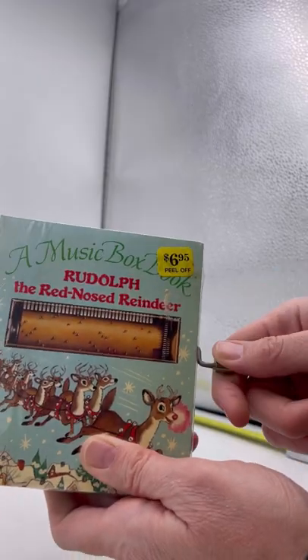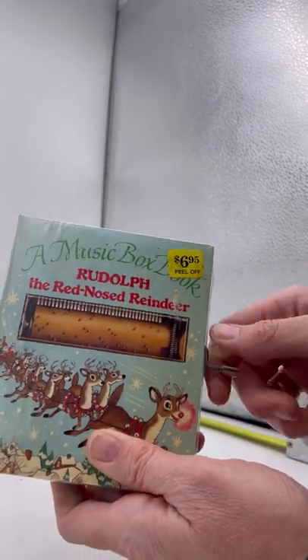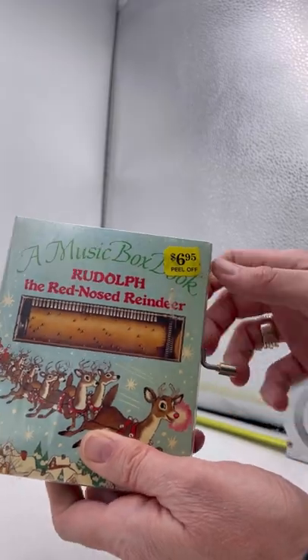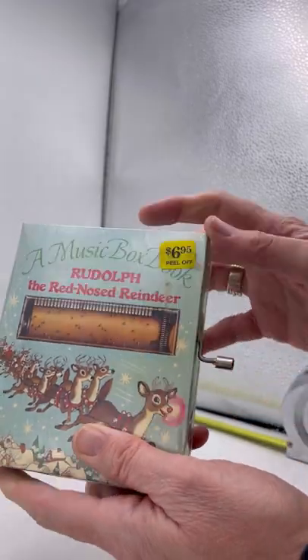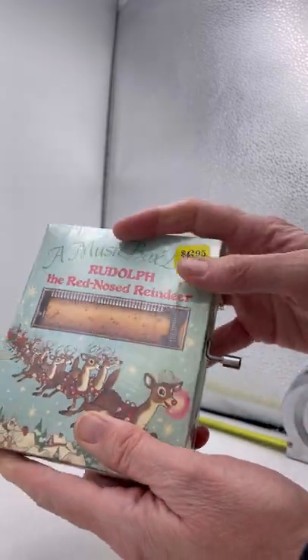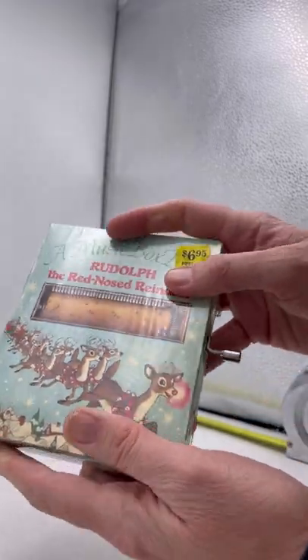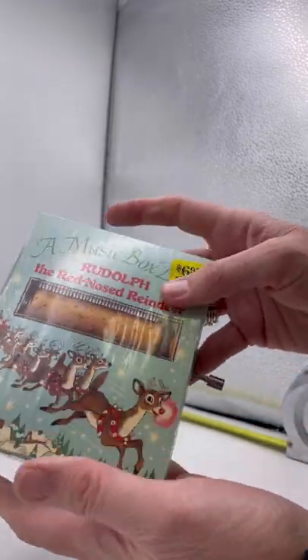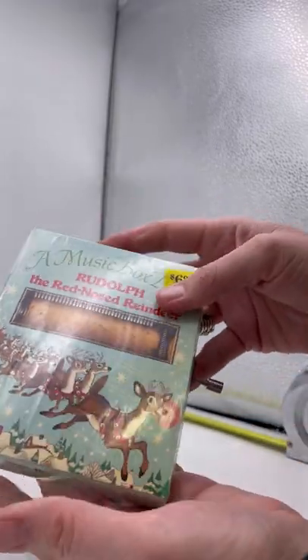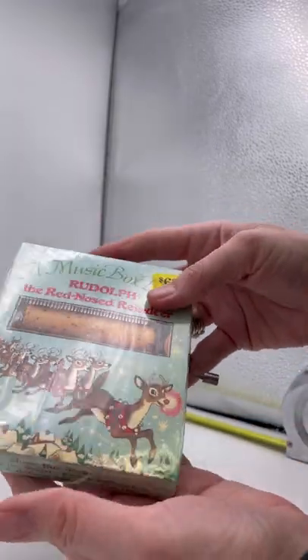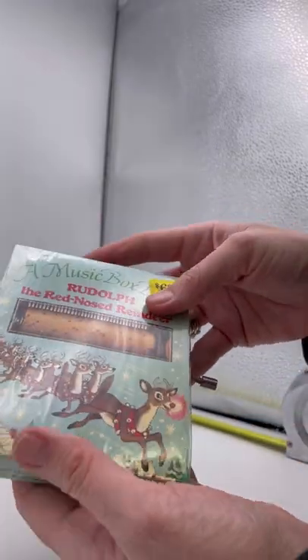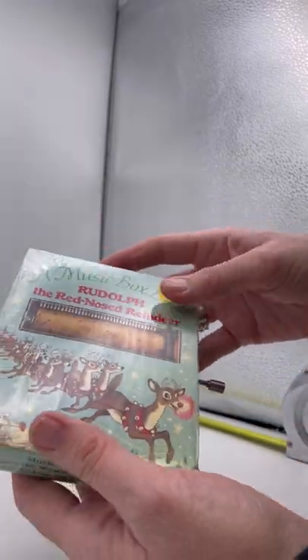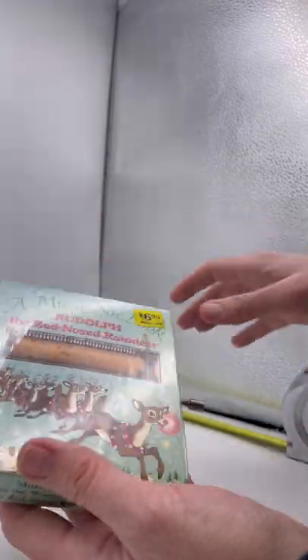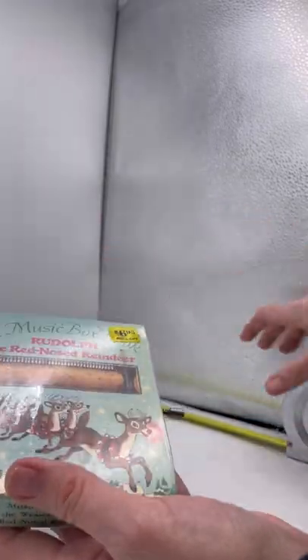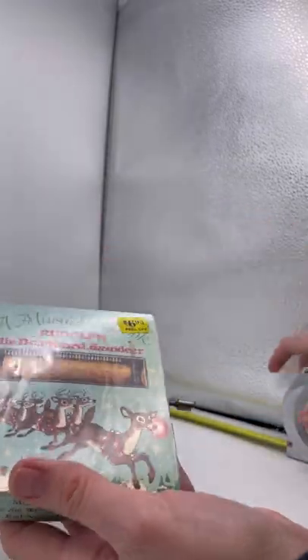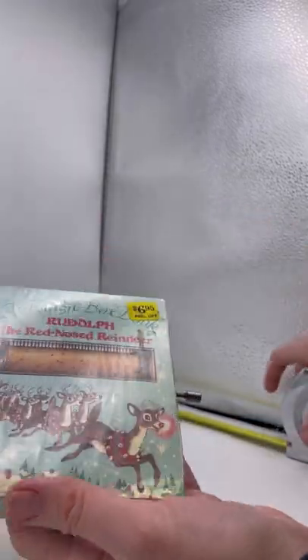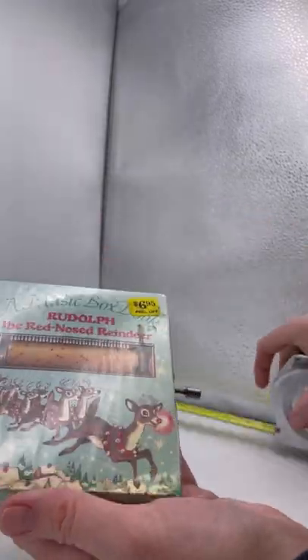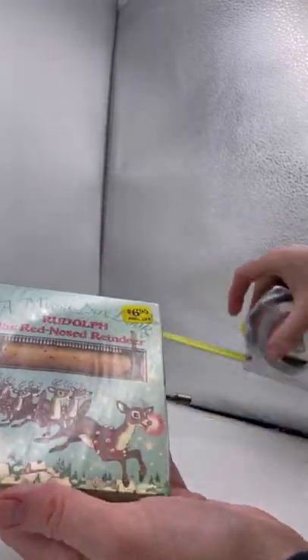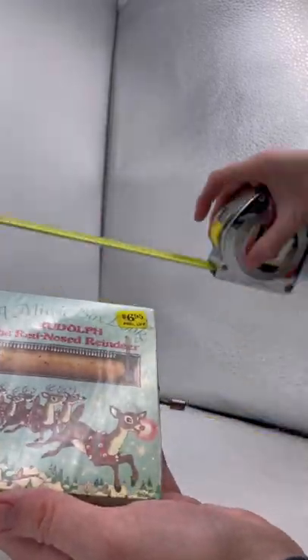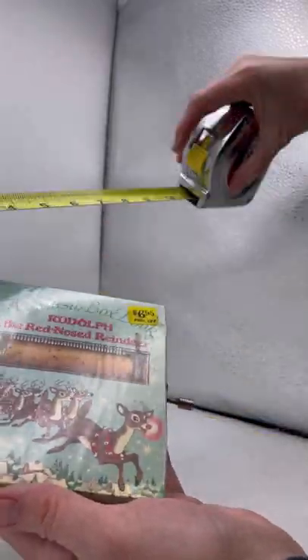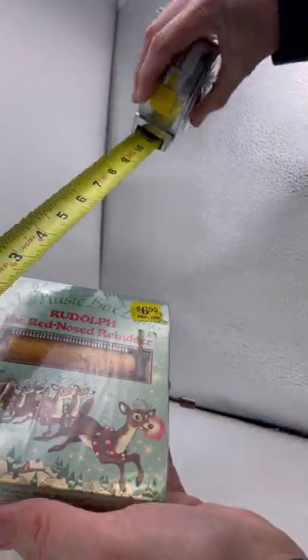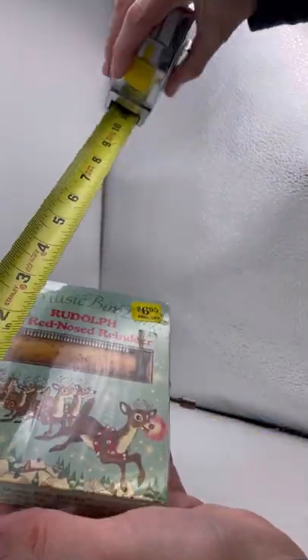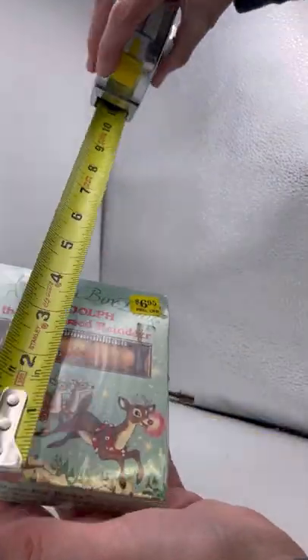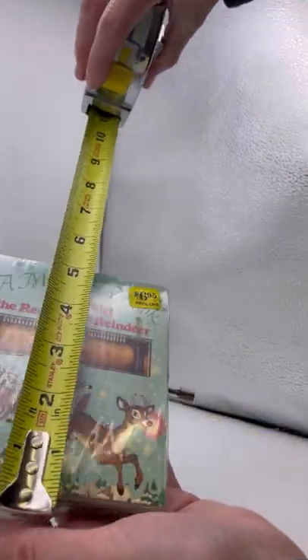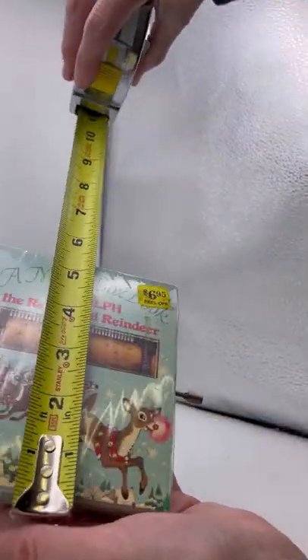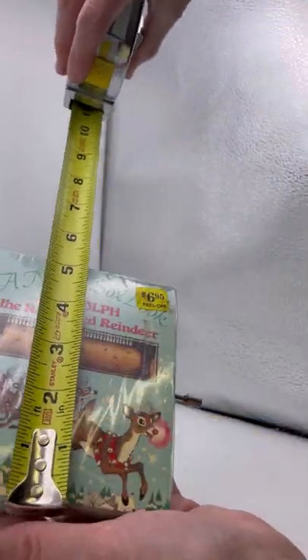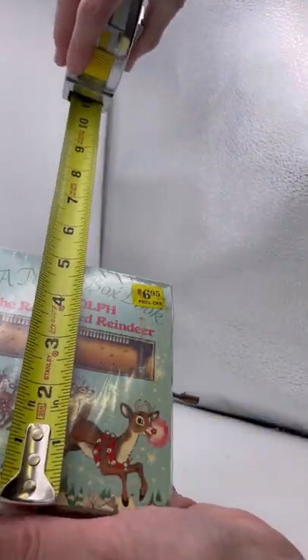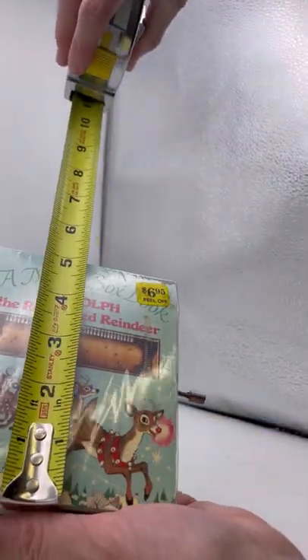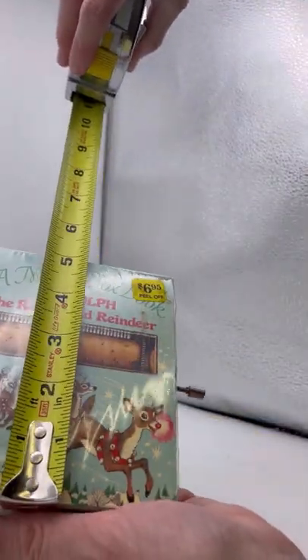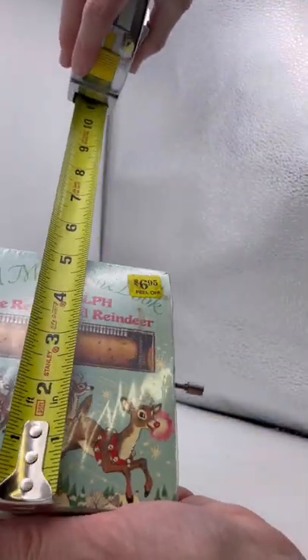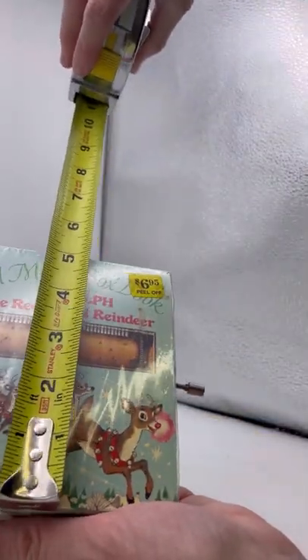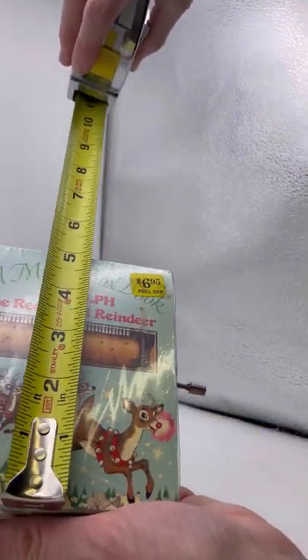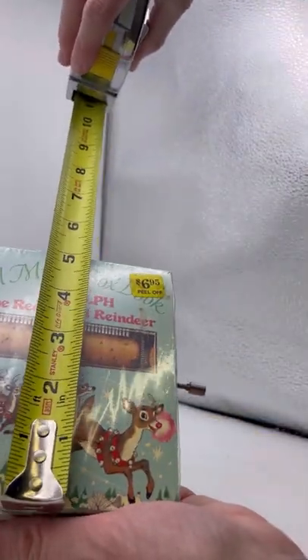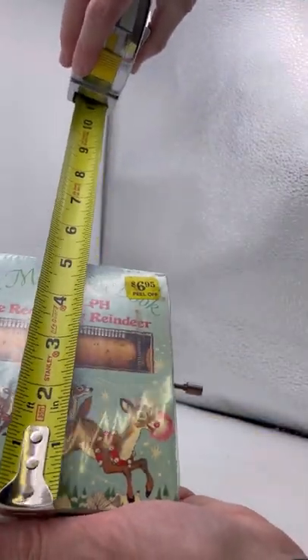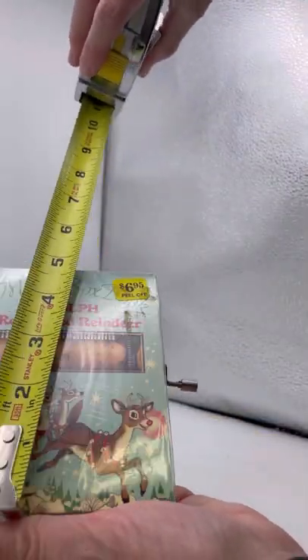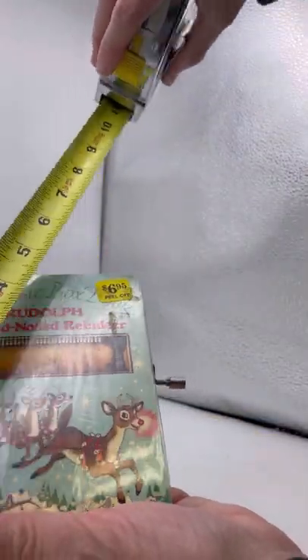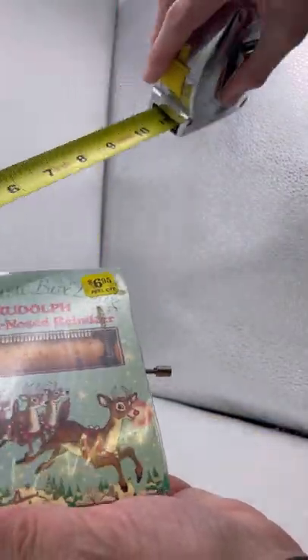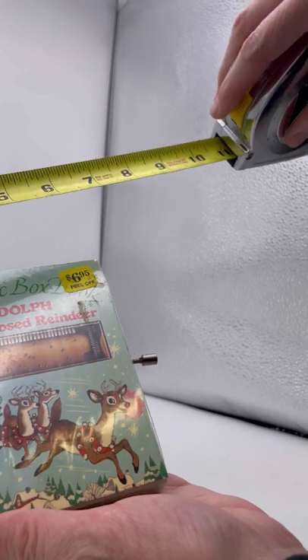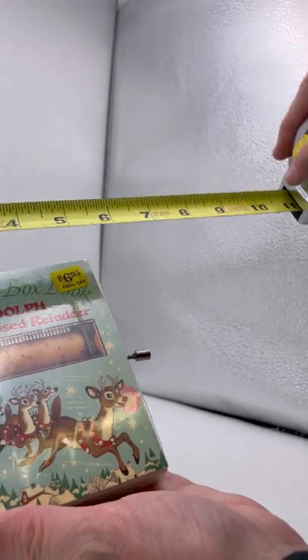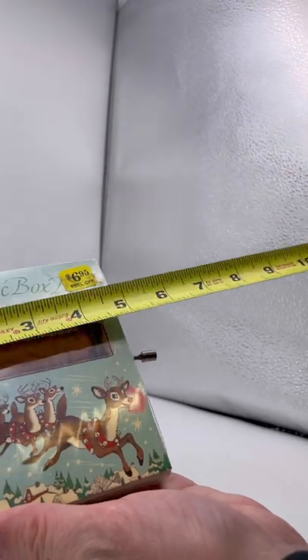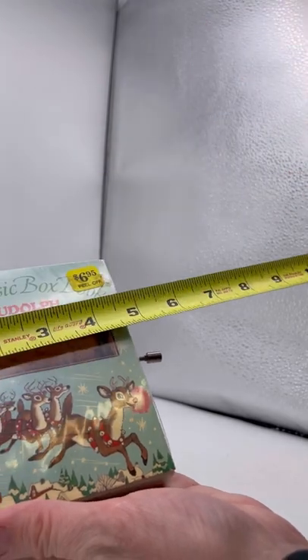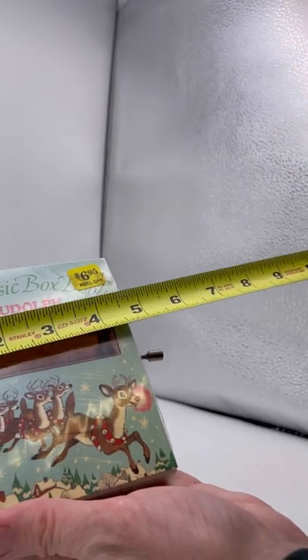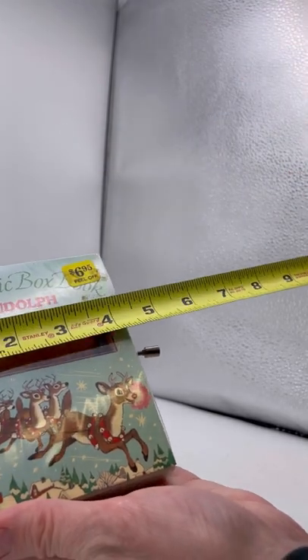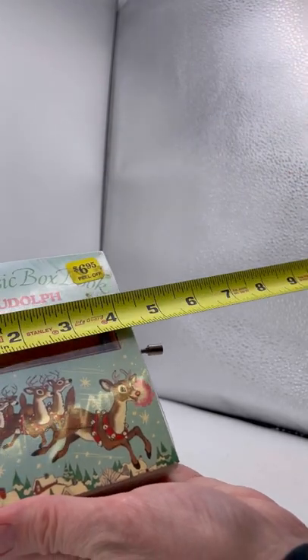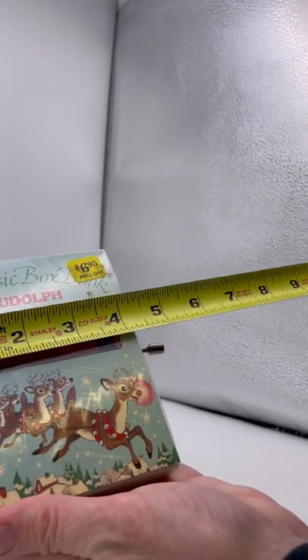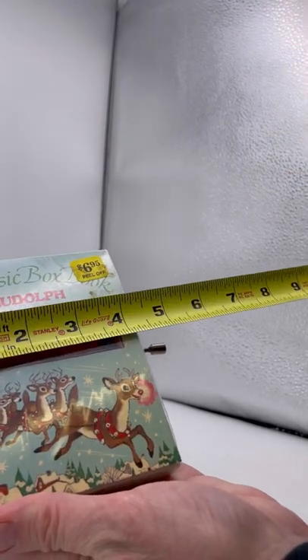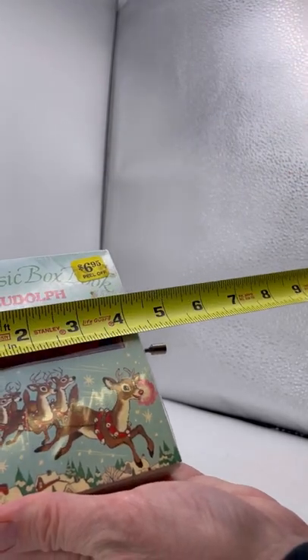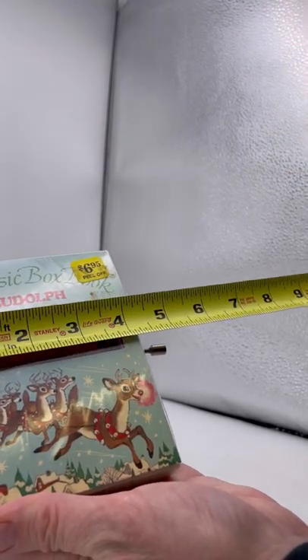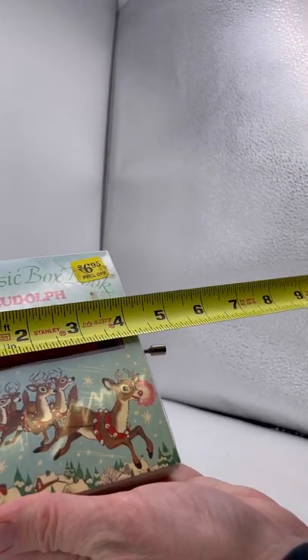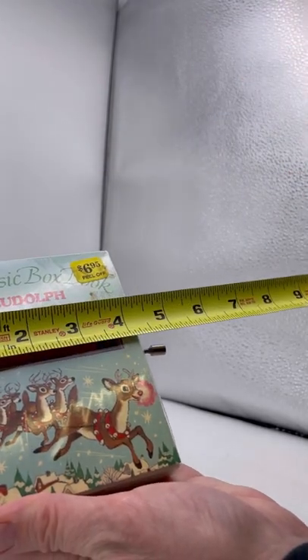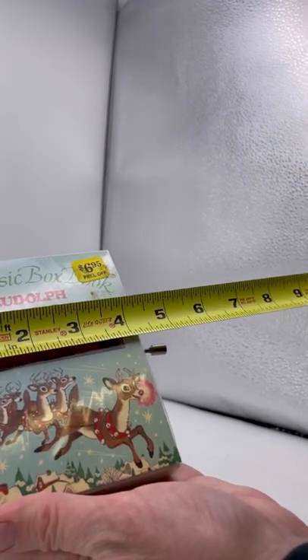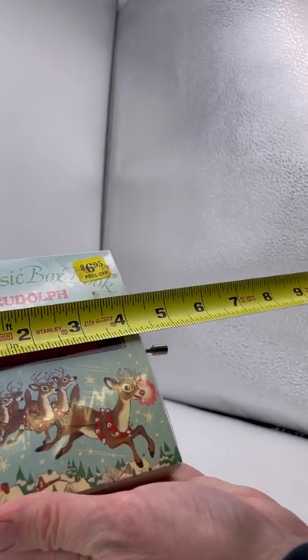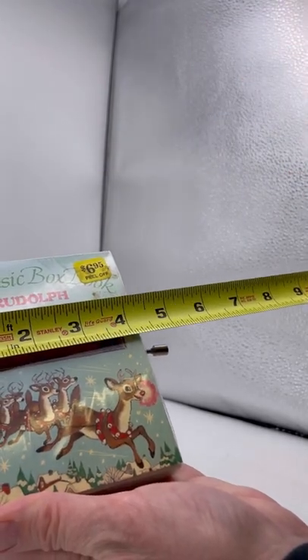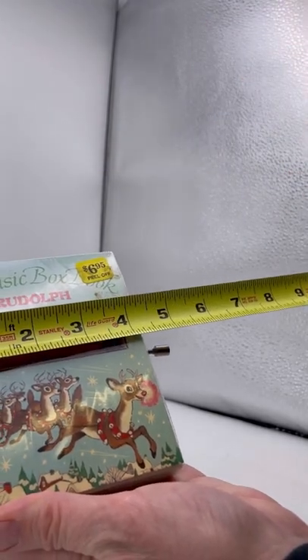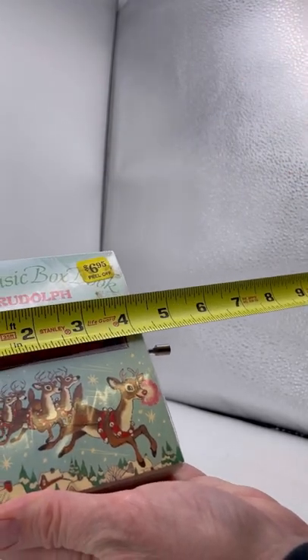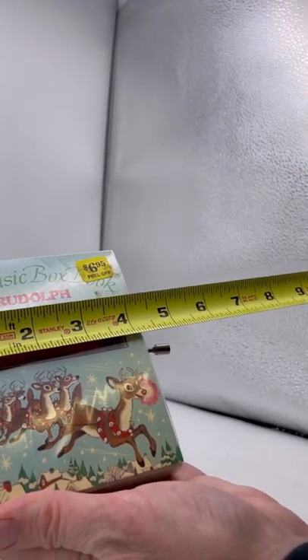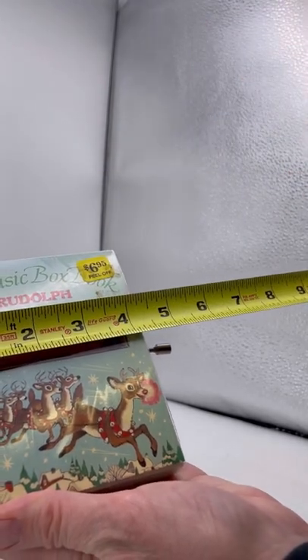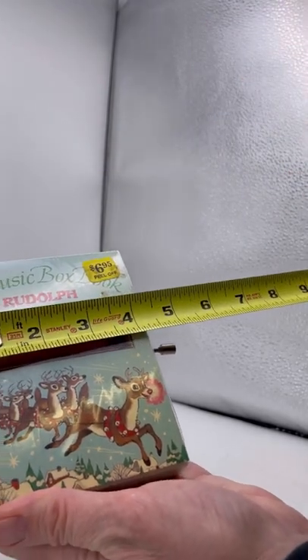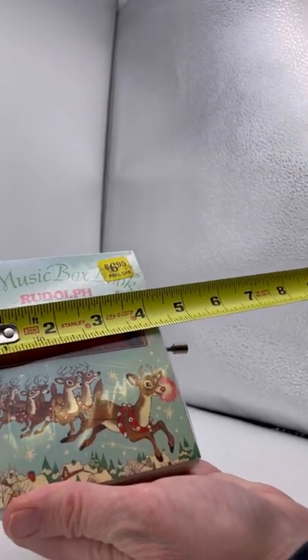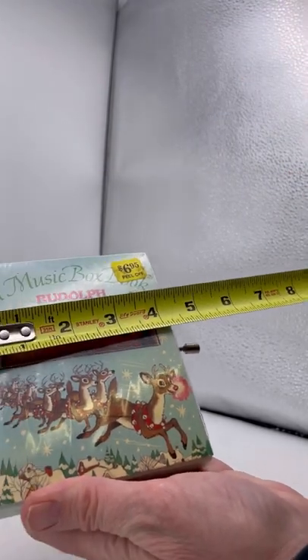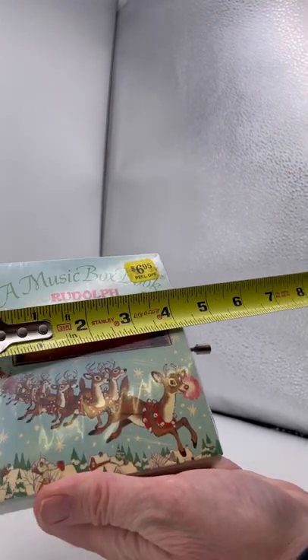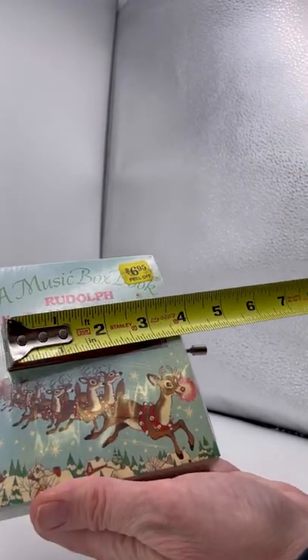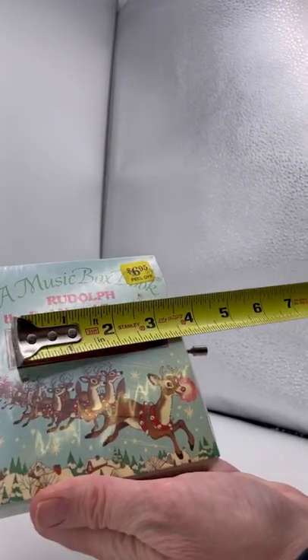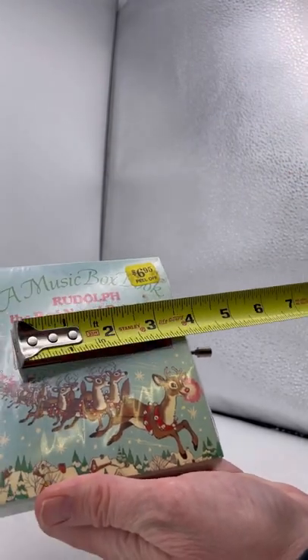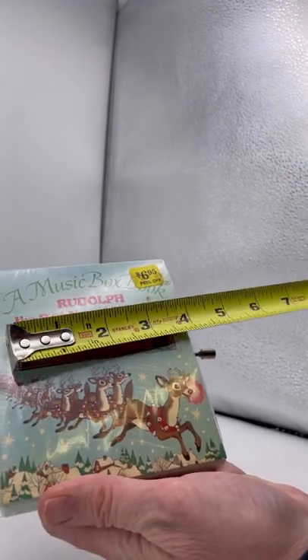So really, really cute. Measures about 5 by 4.25 here.